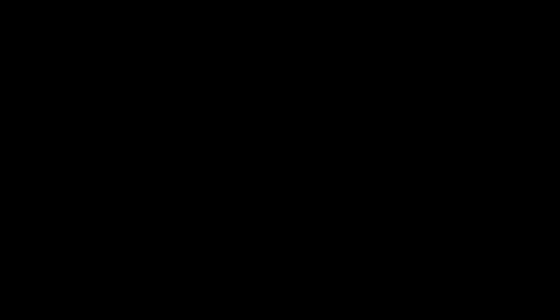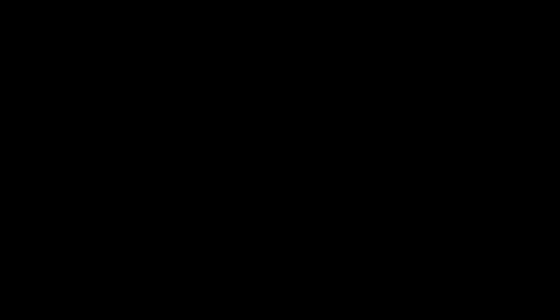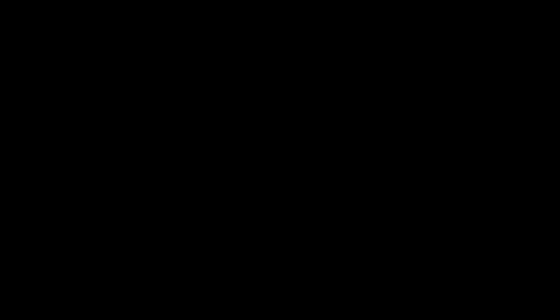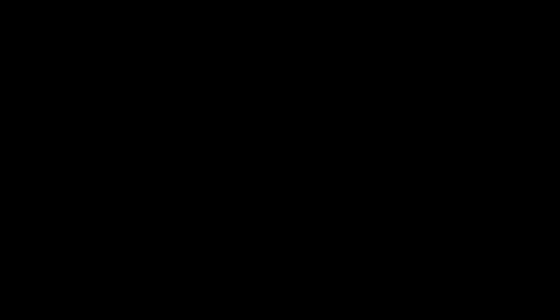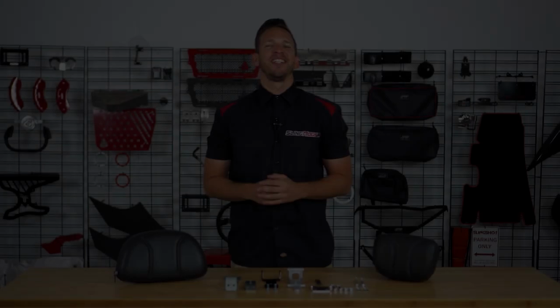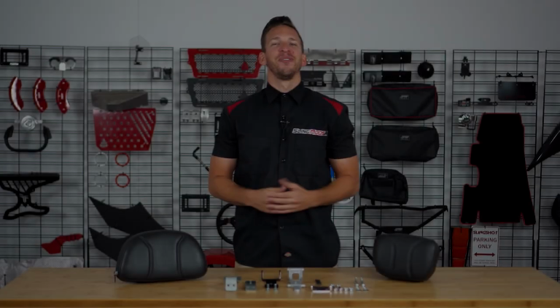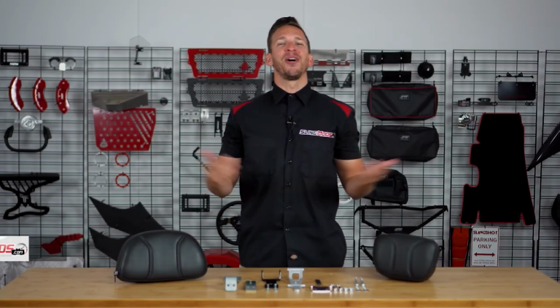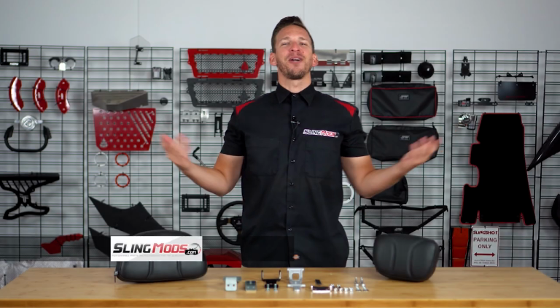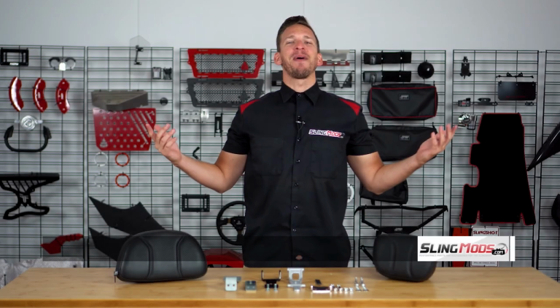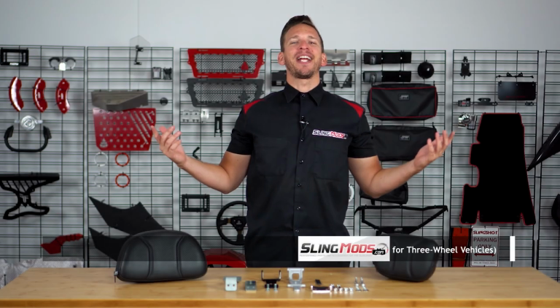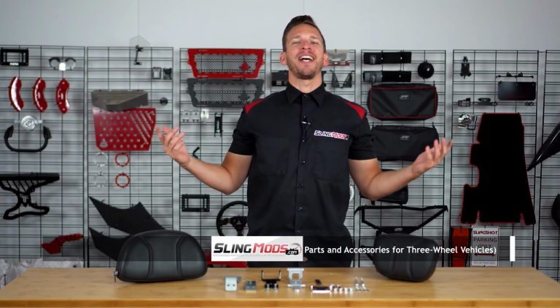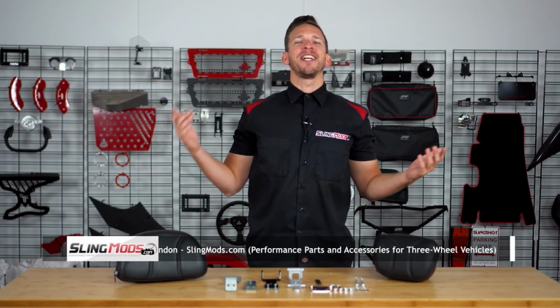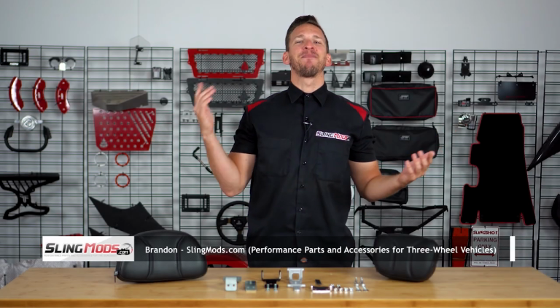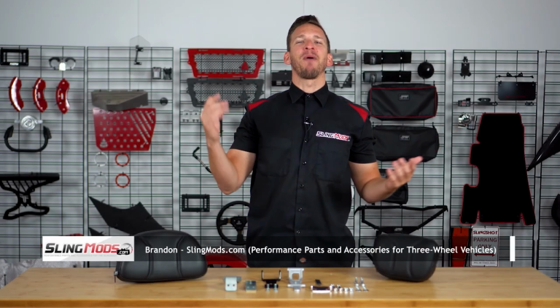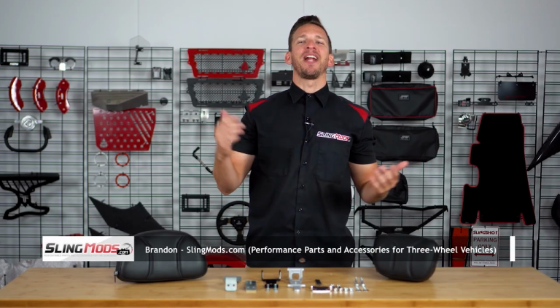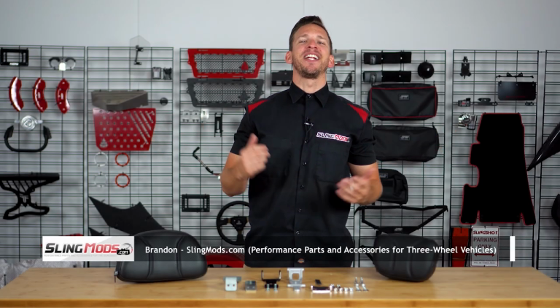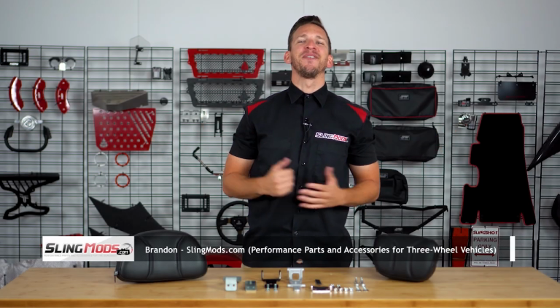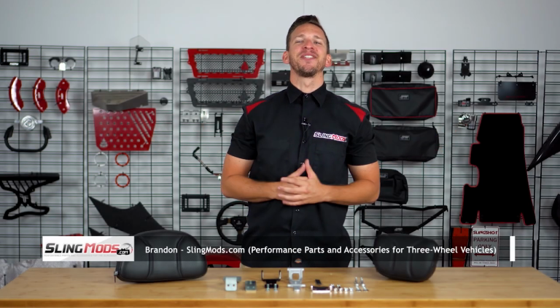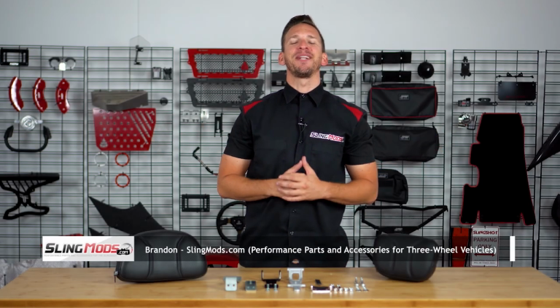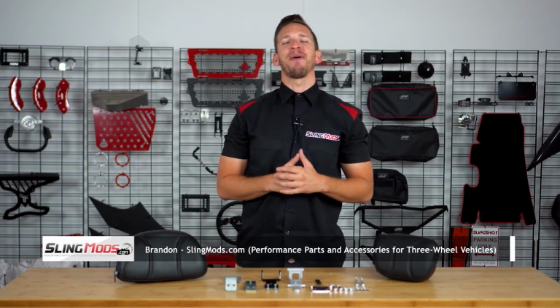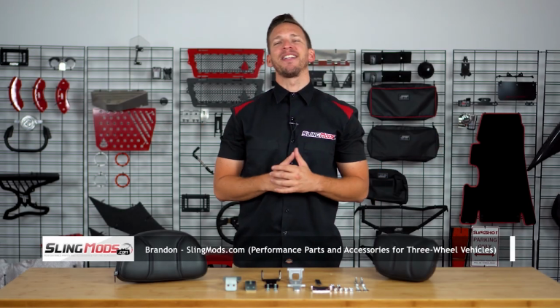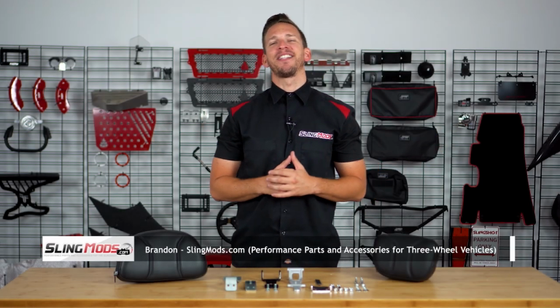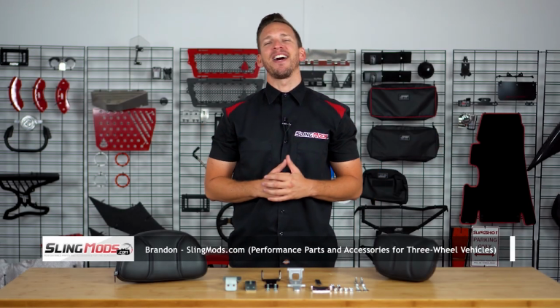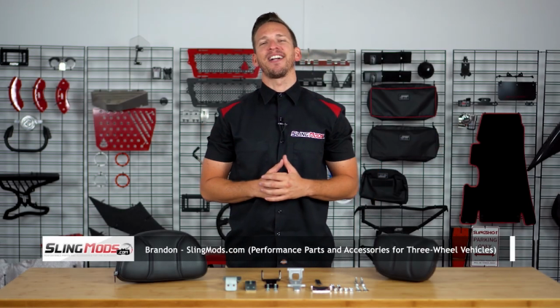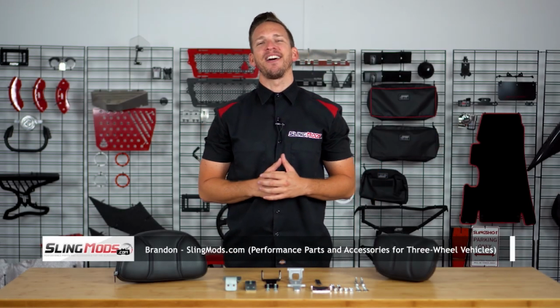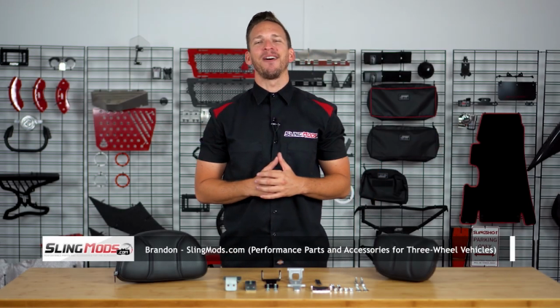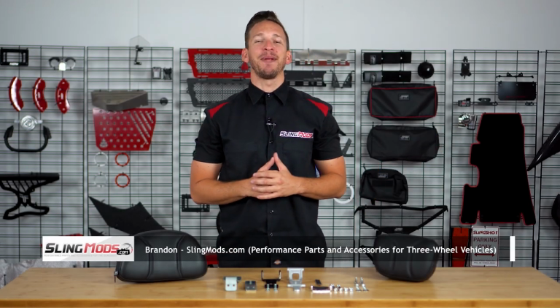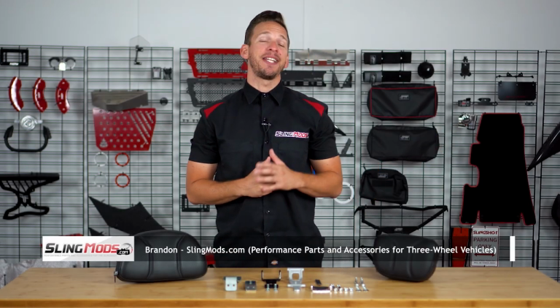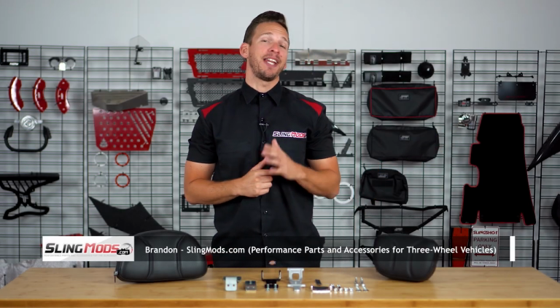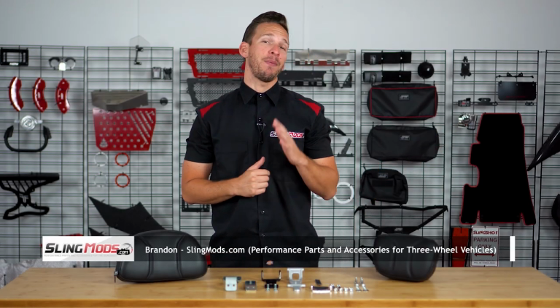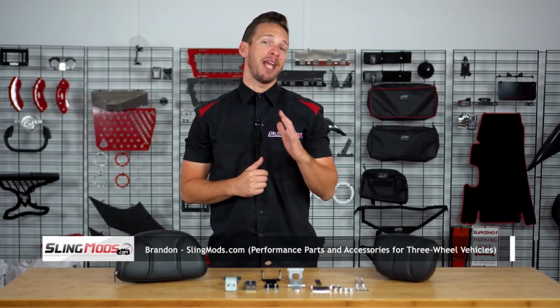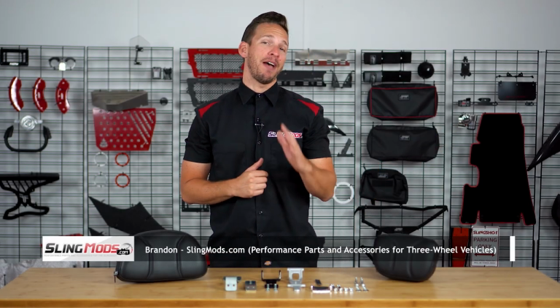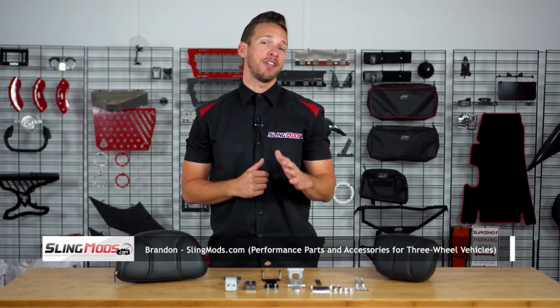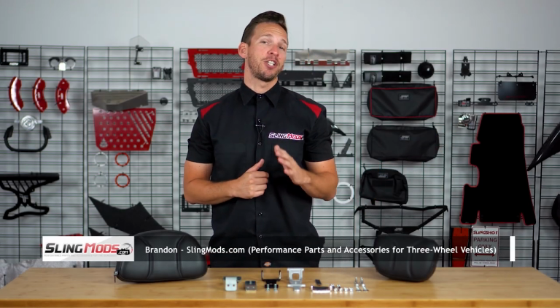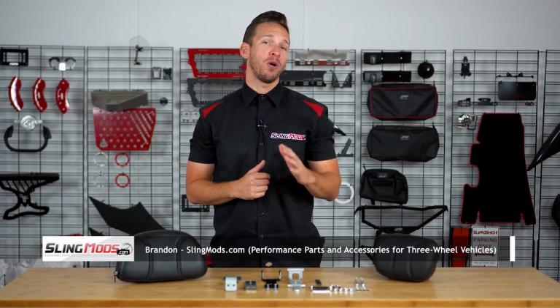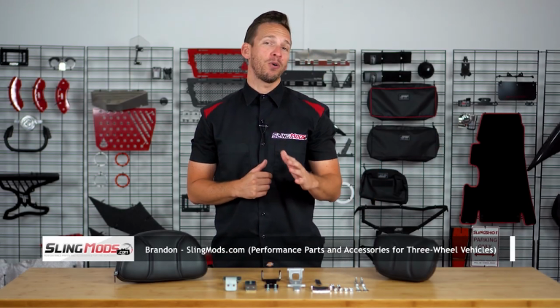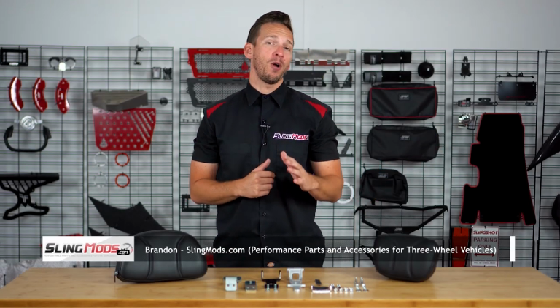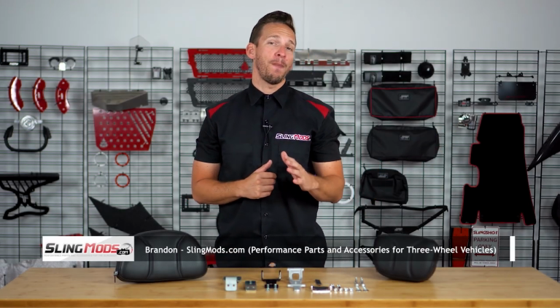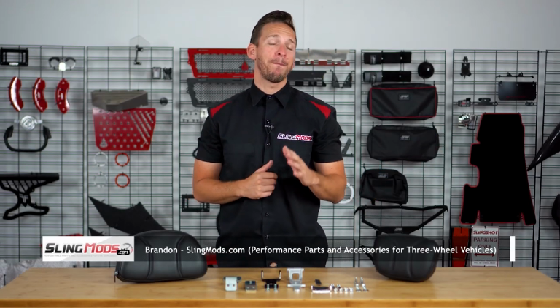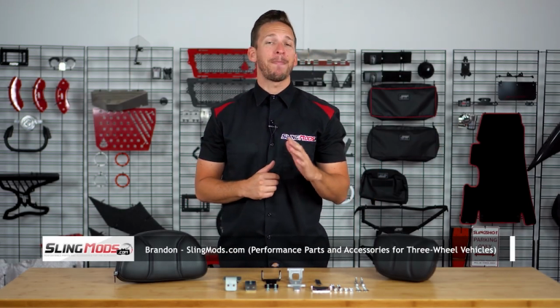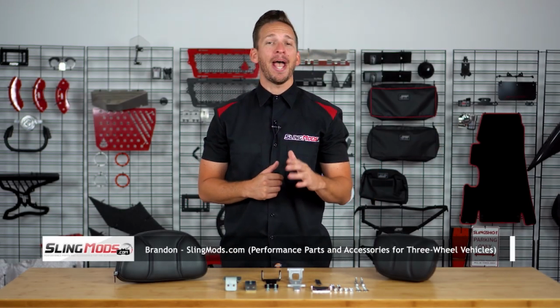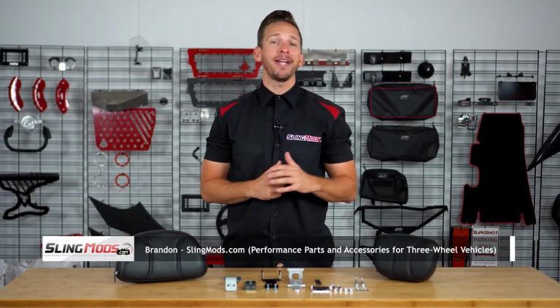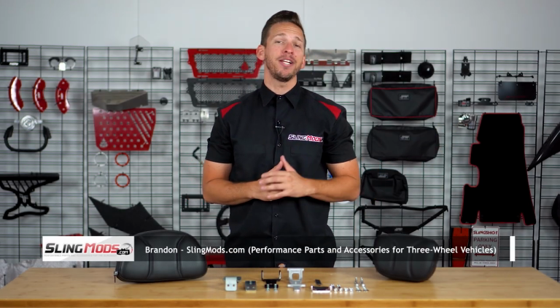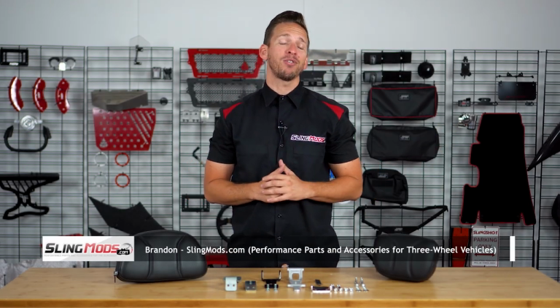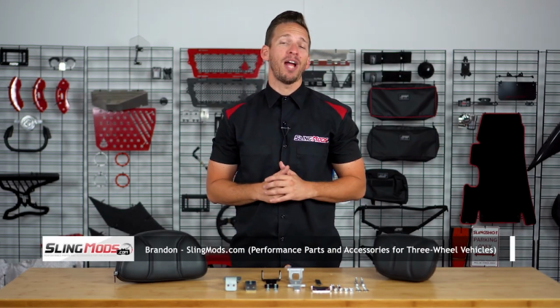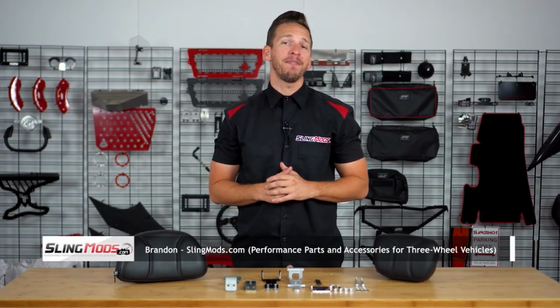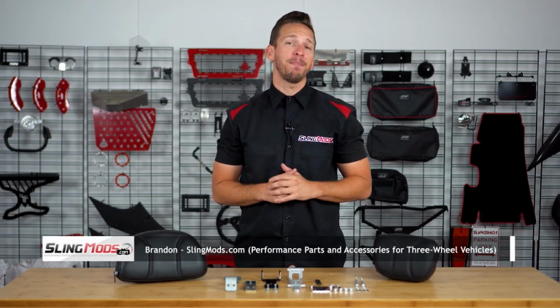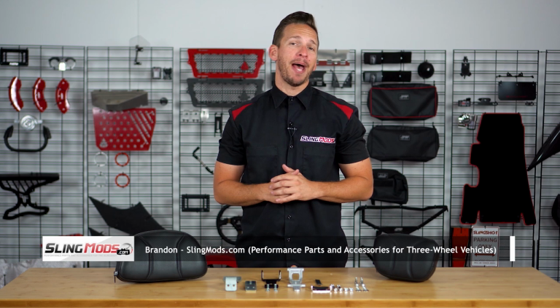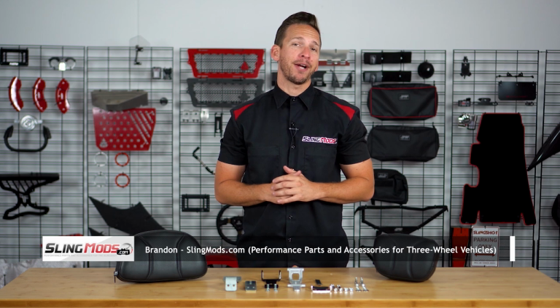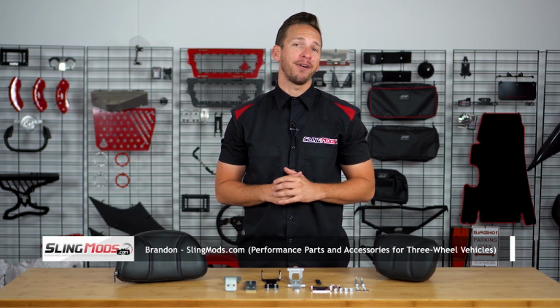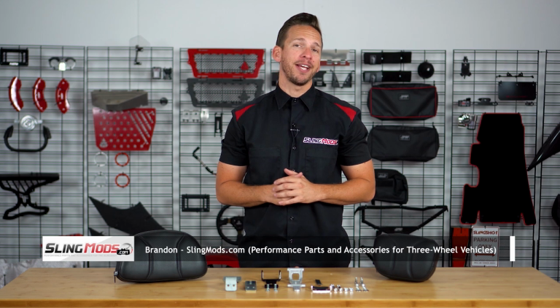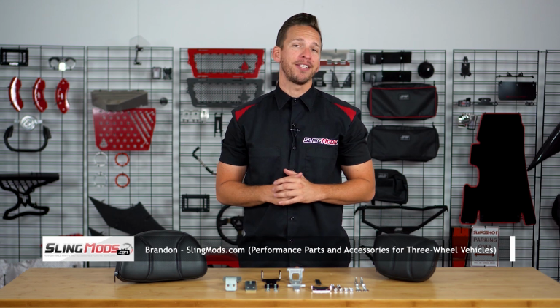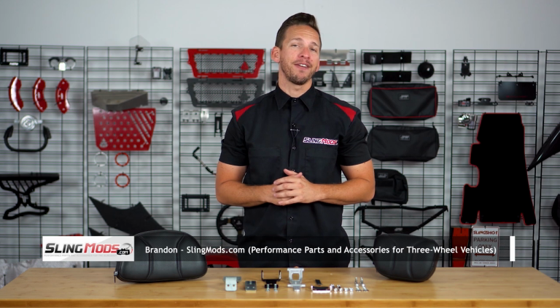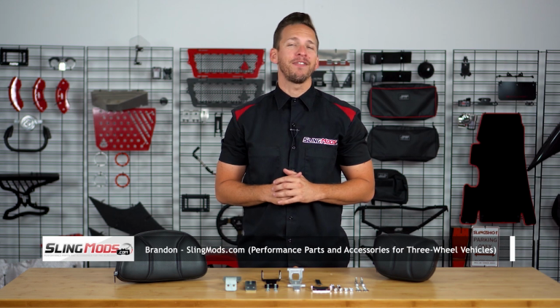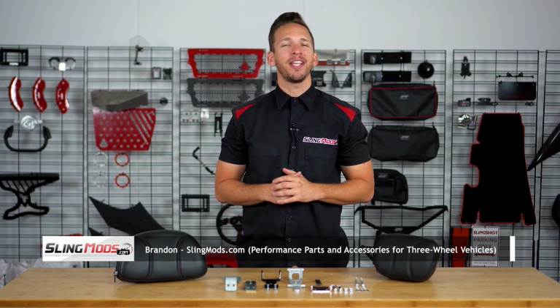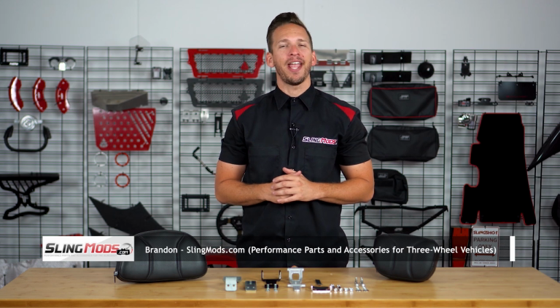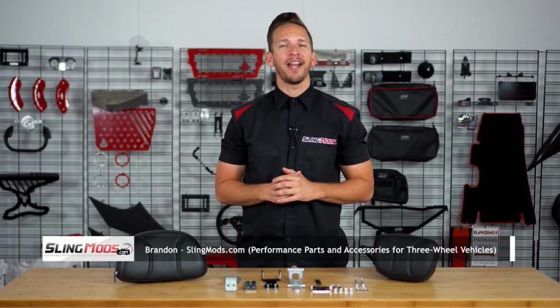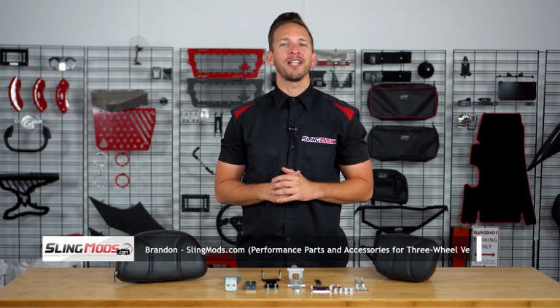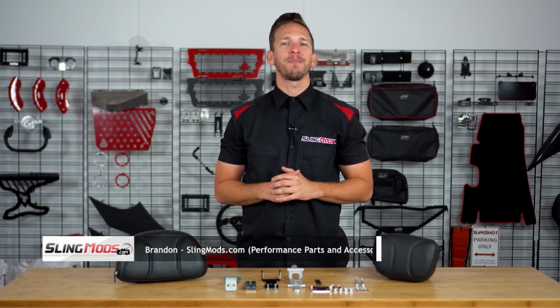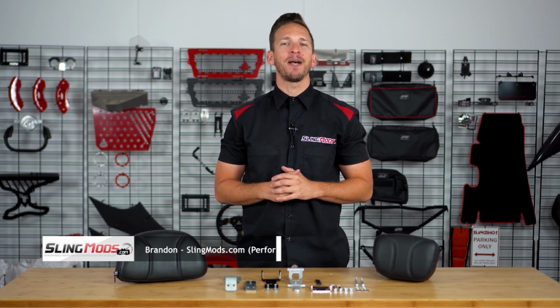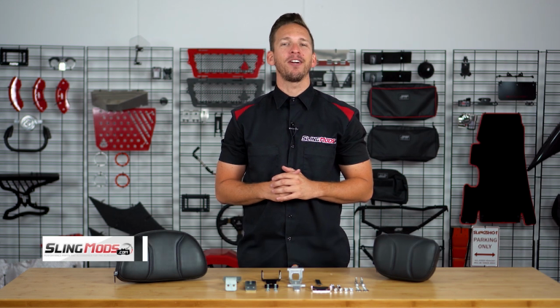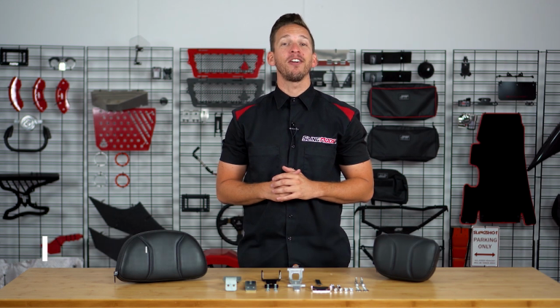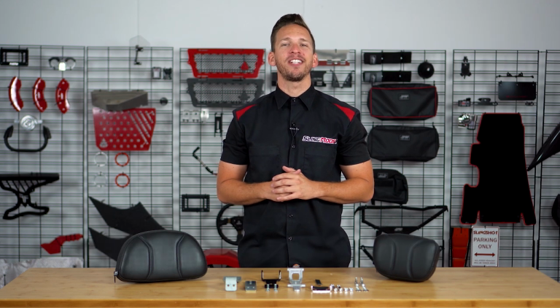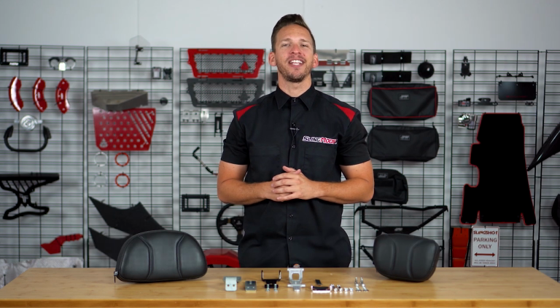Welcome back guys. Brandon here with SlingMods.com, and today we have the ShowChrome Padded Driver Backrest for the Can-Am Spyder RT.